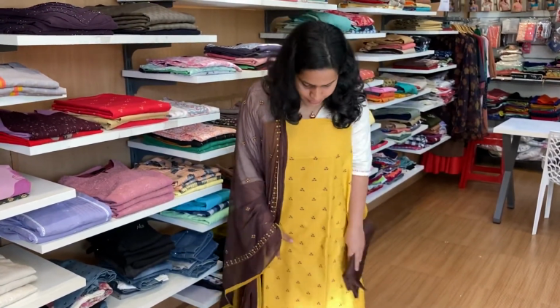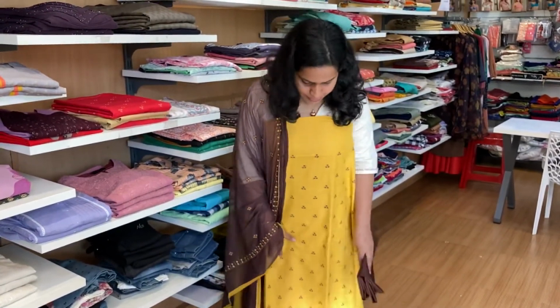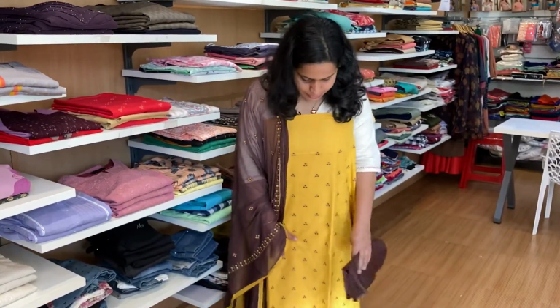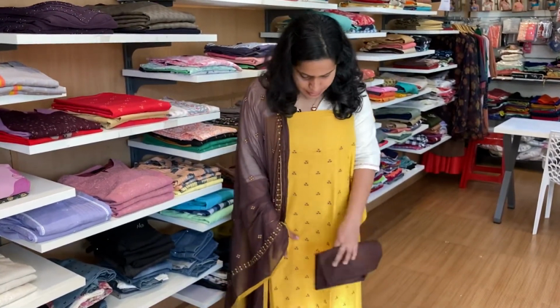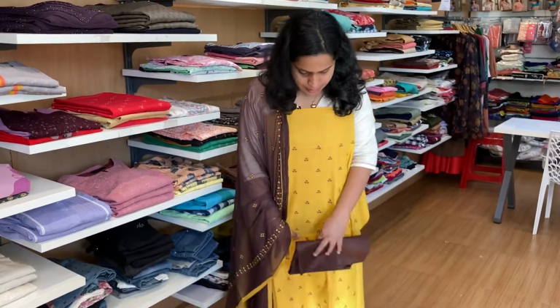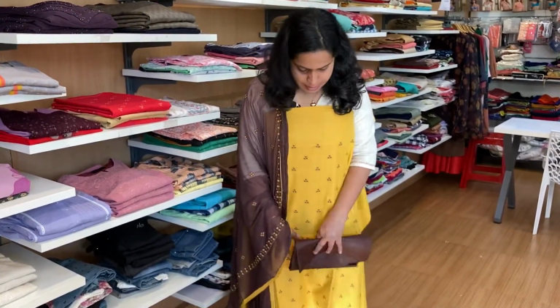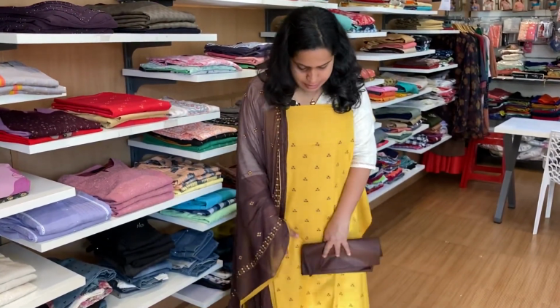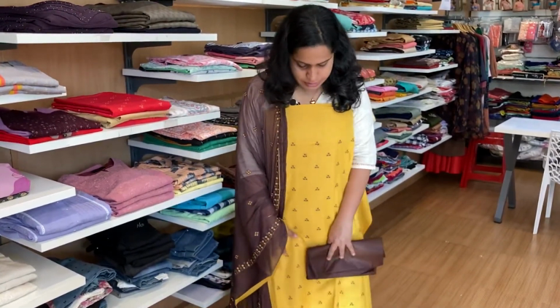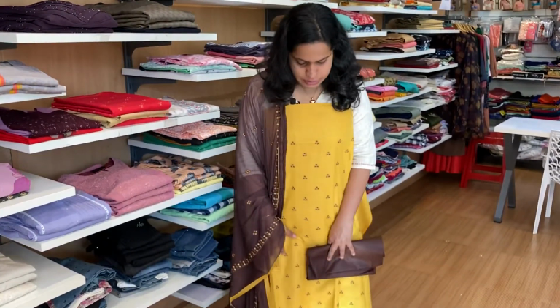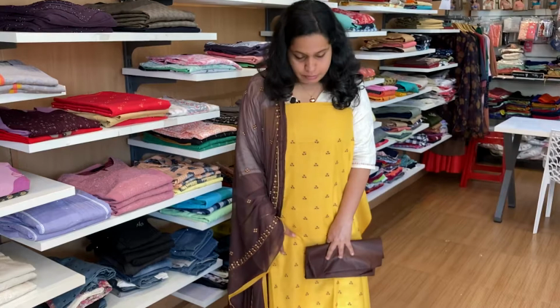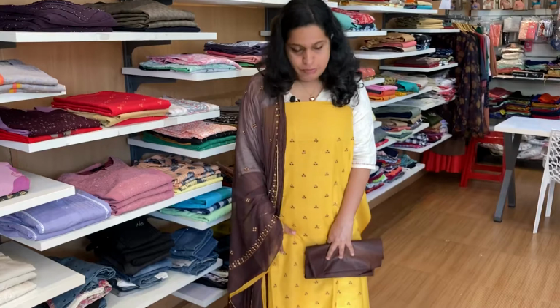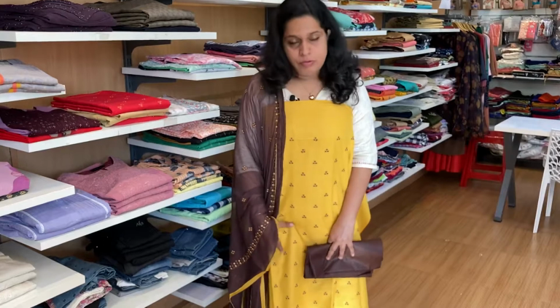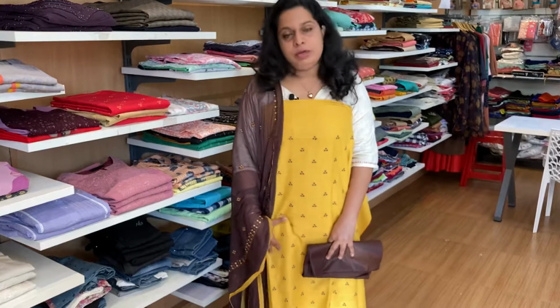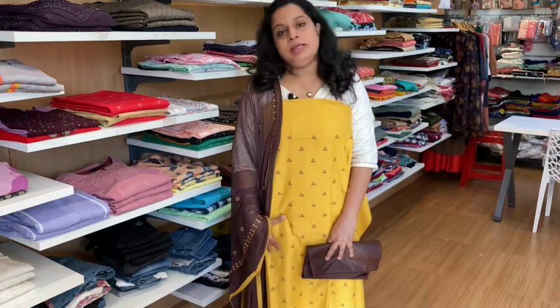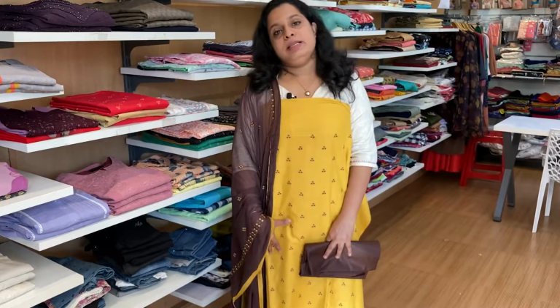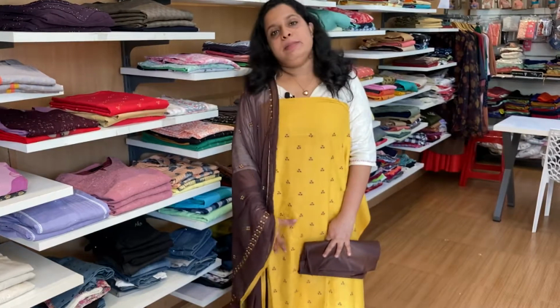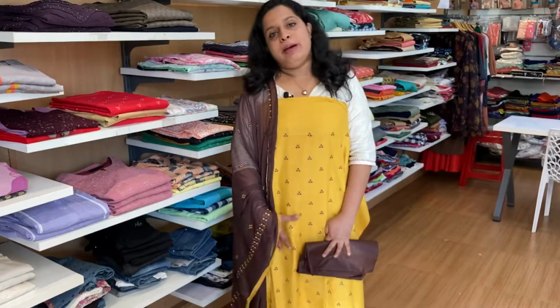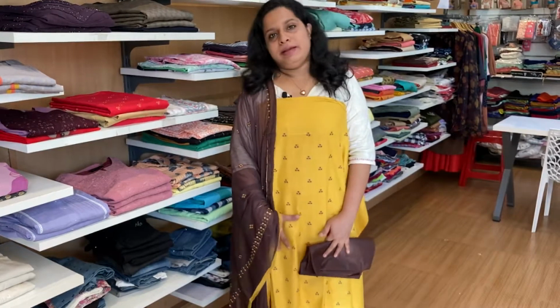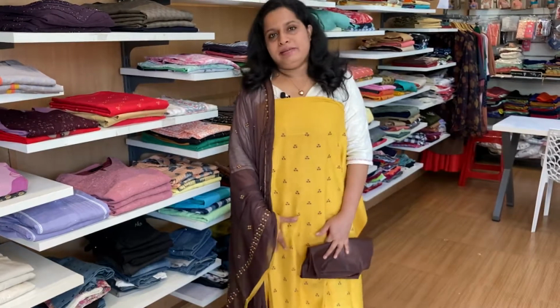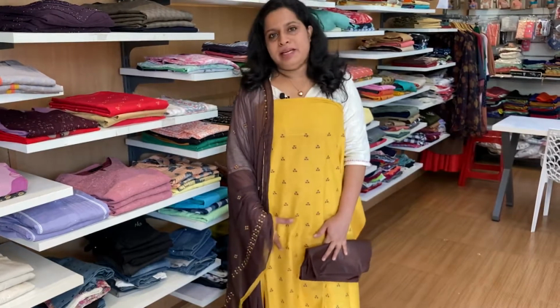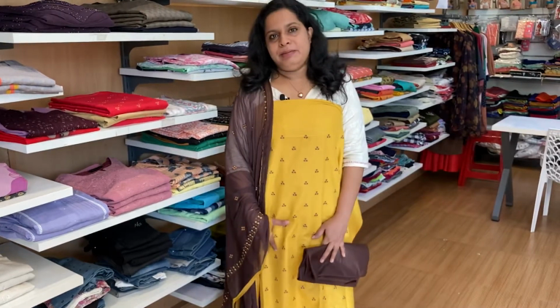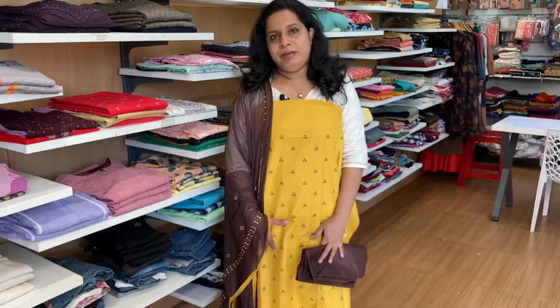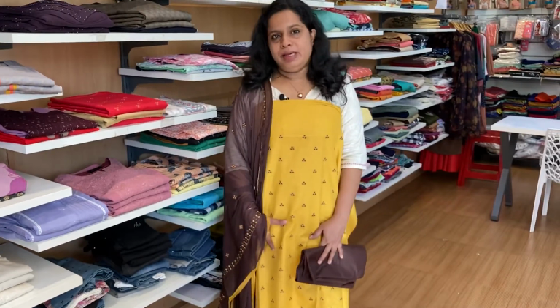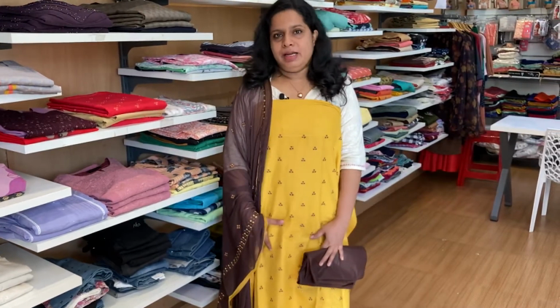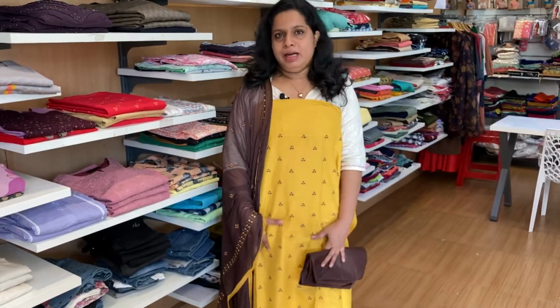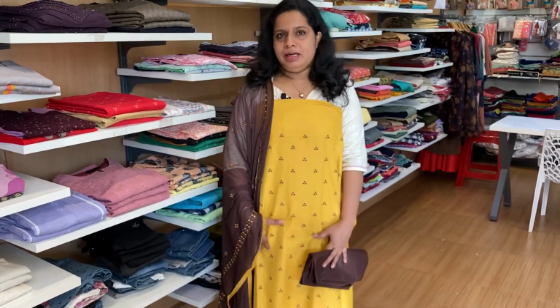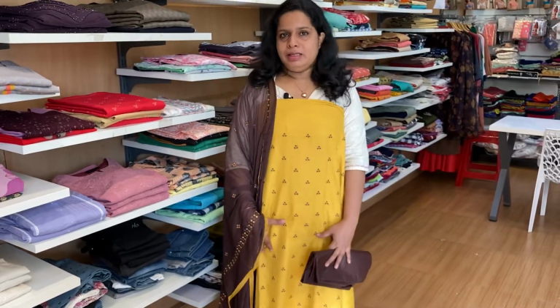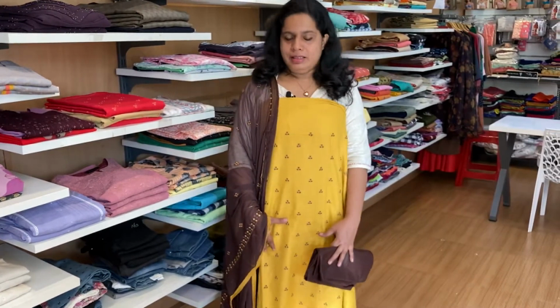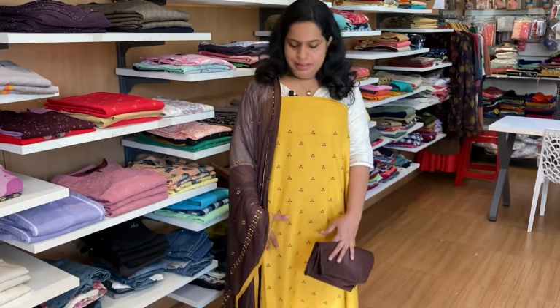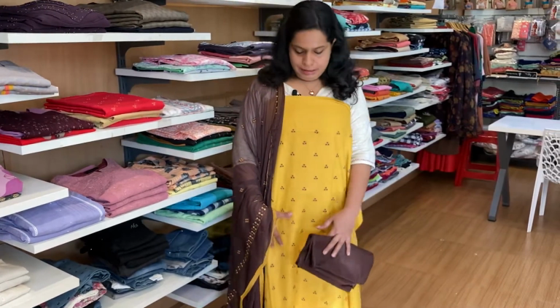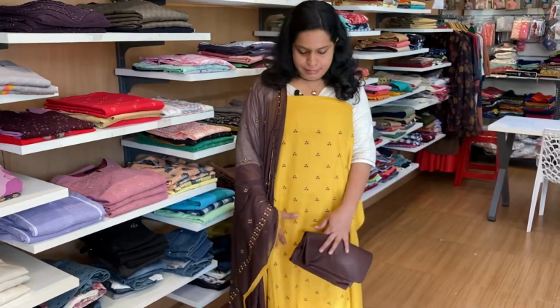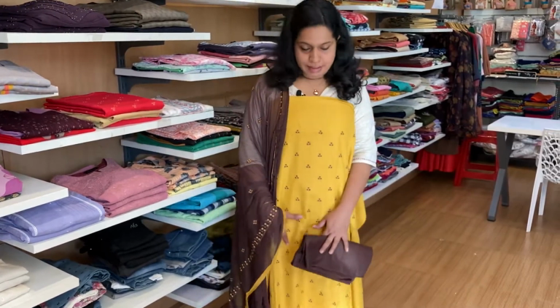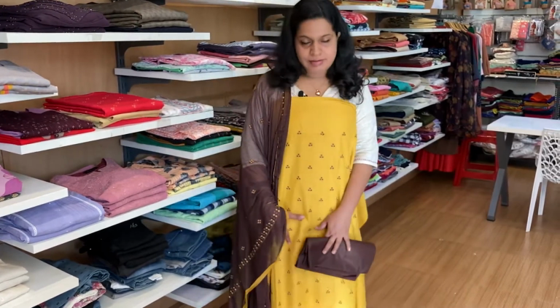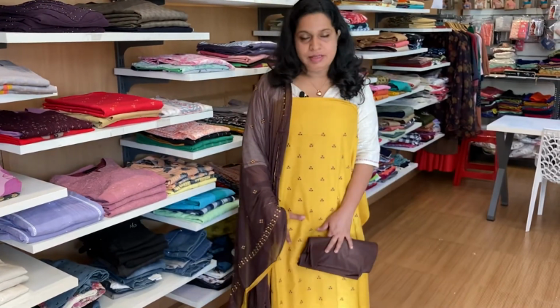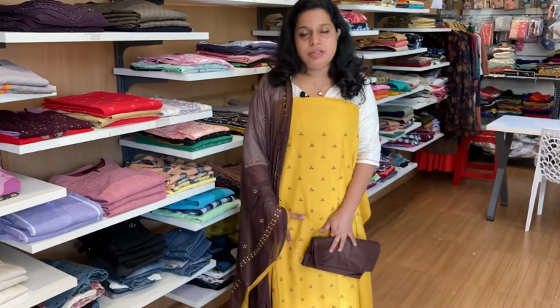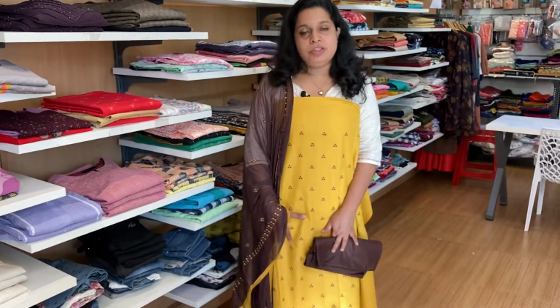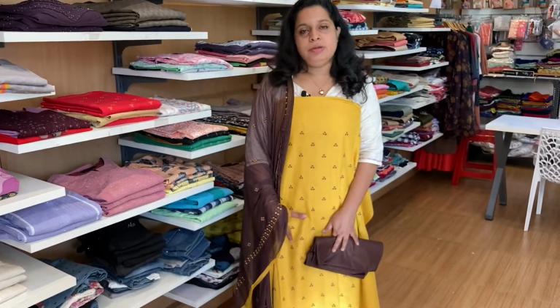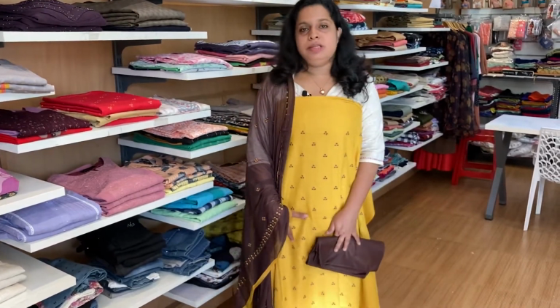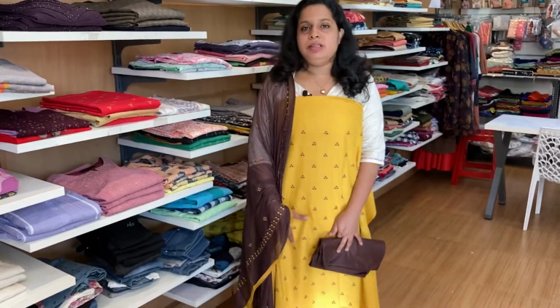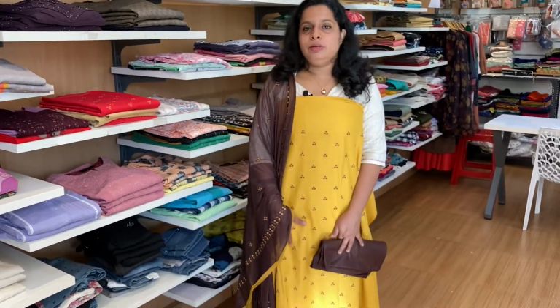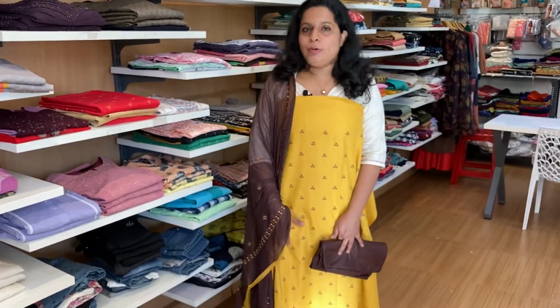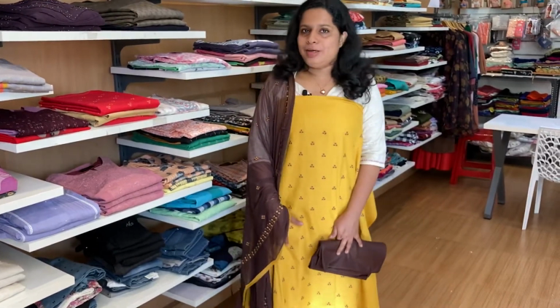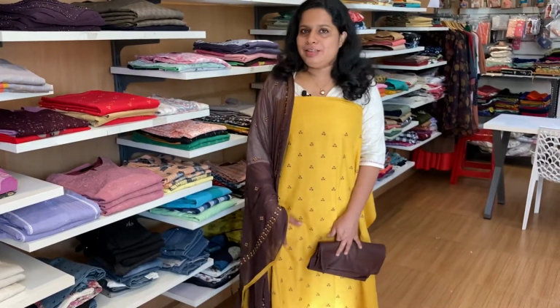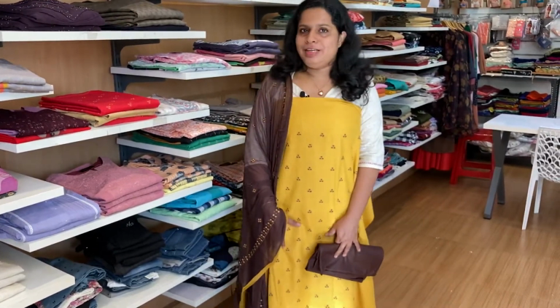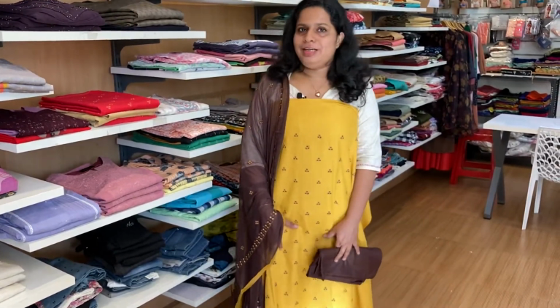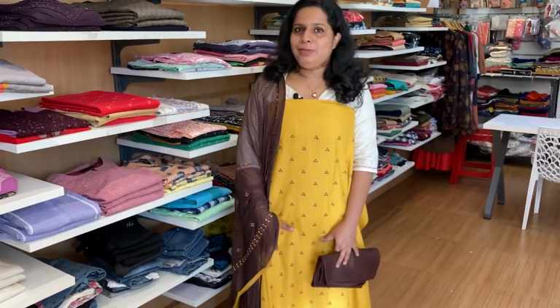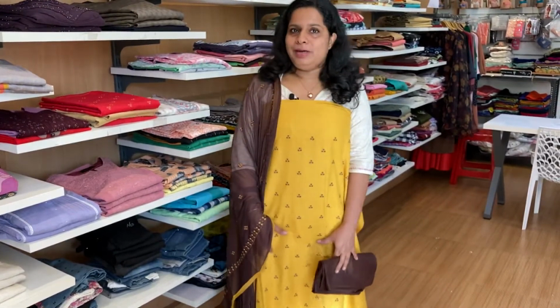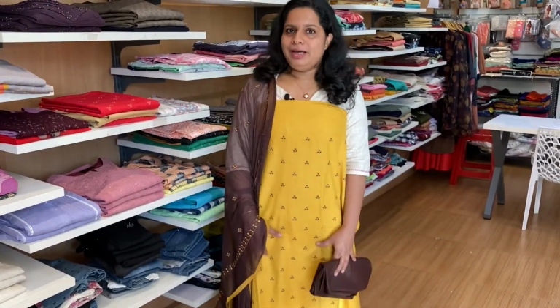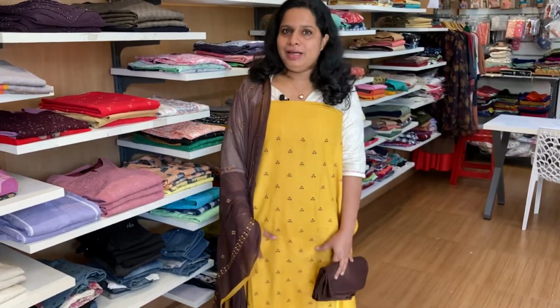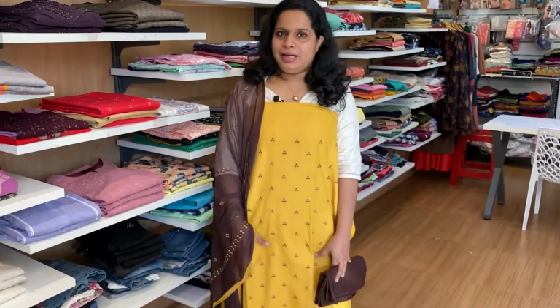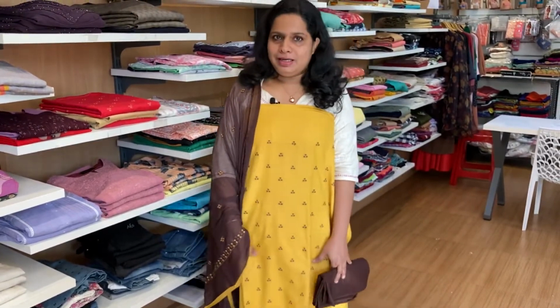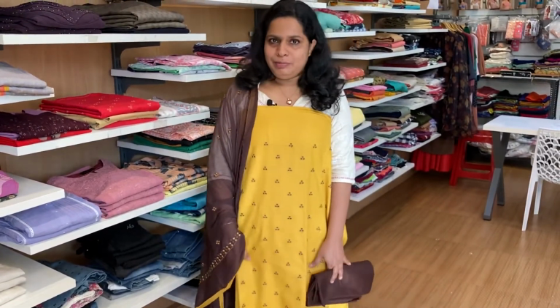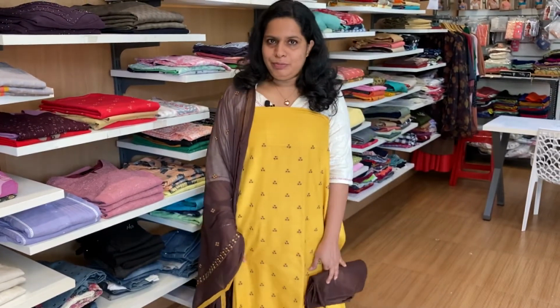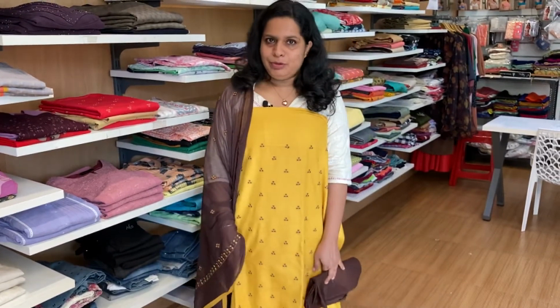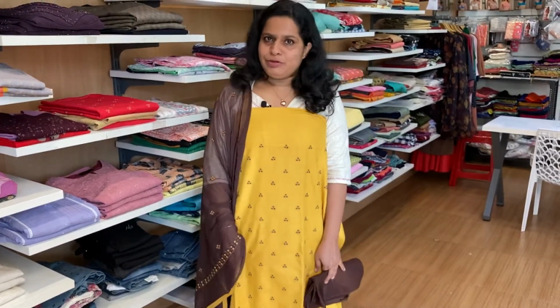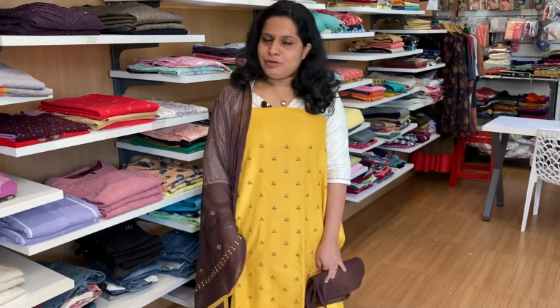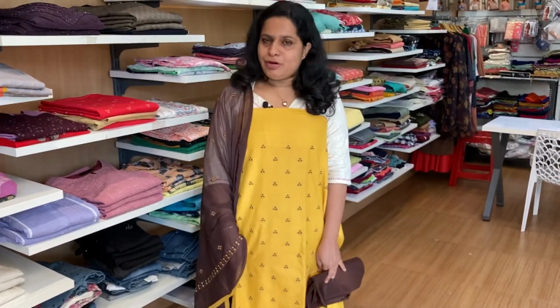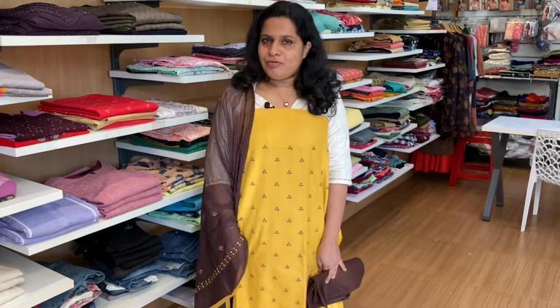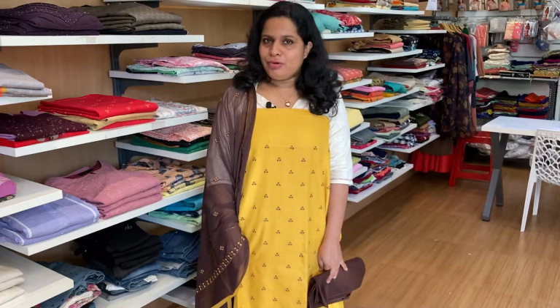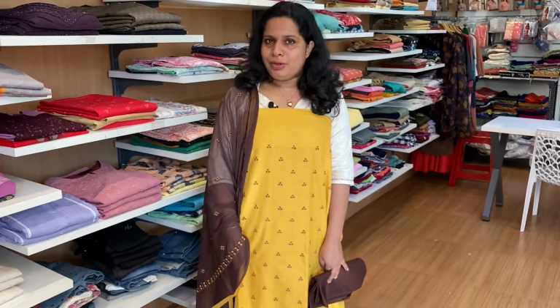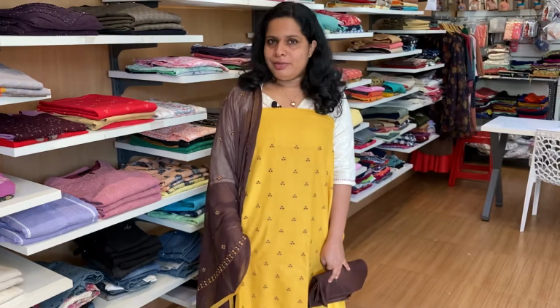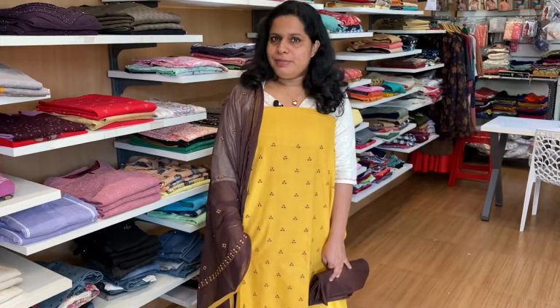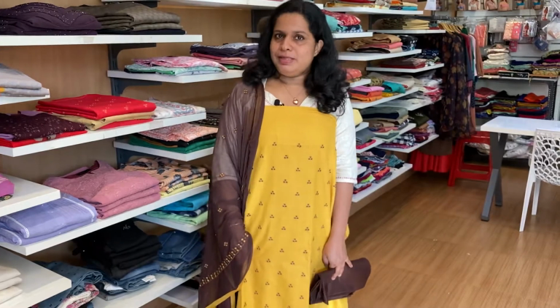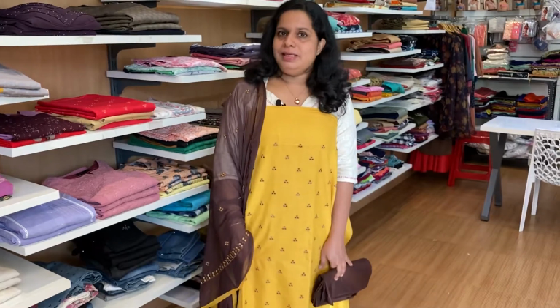This is the back side, which is plain, and the price range is 1399. Pure soft cotton material.